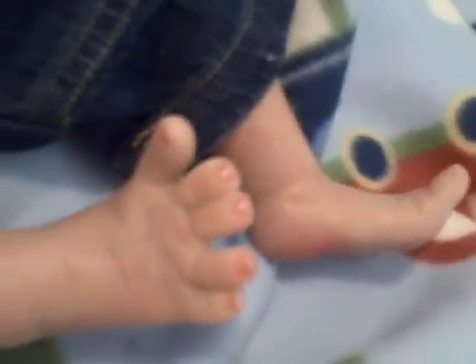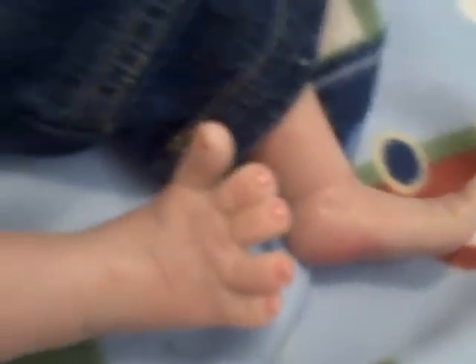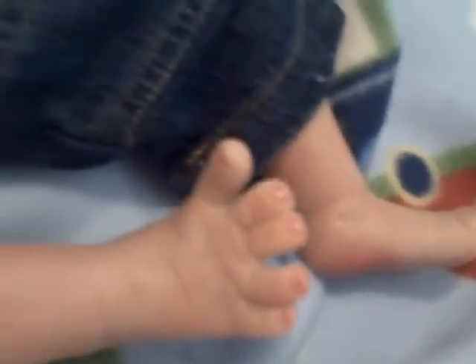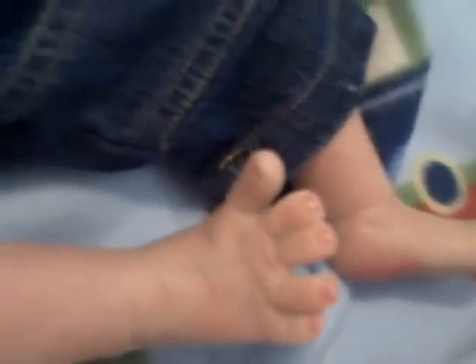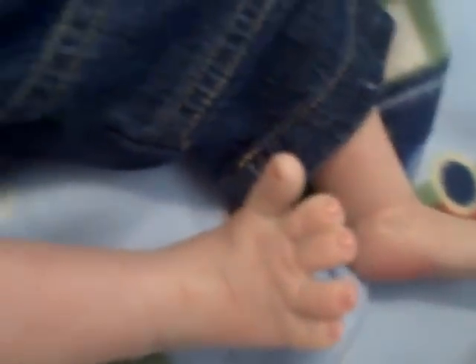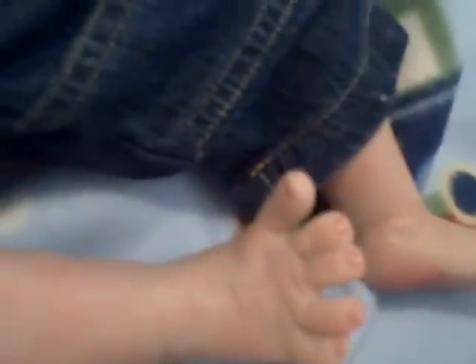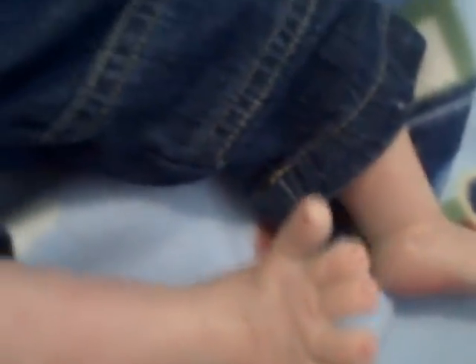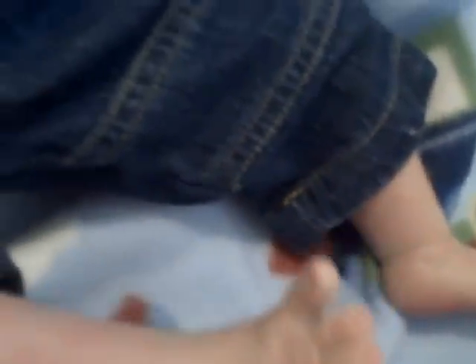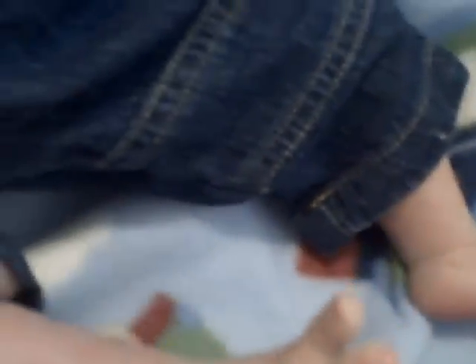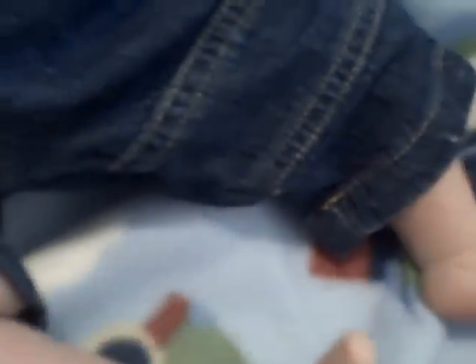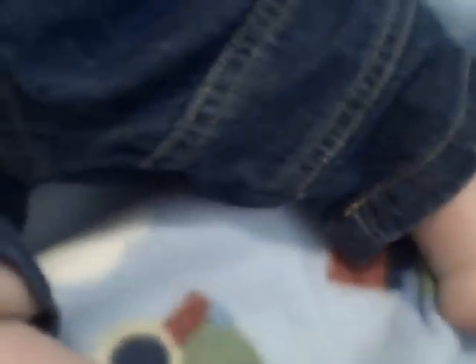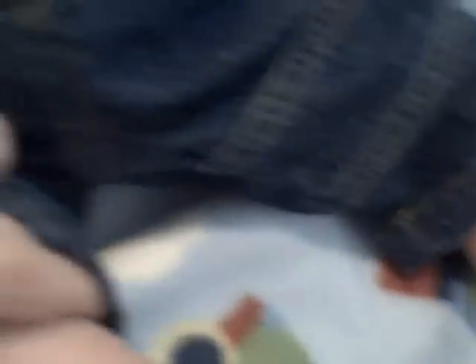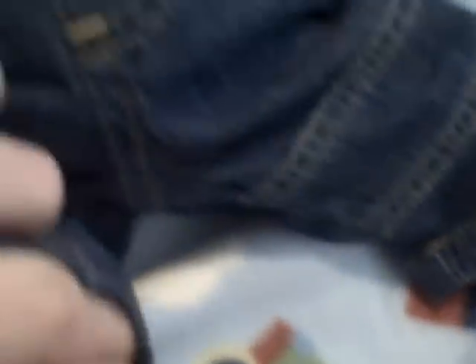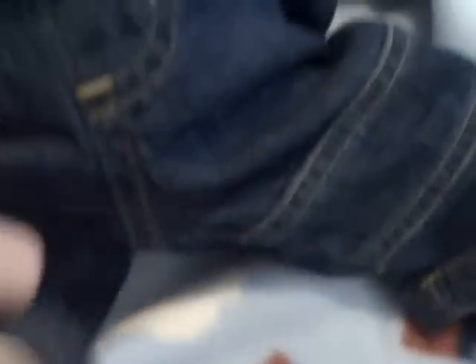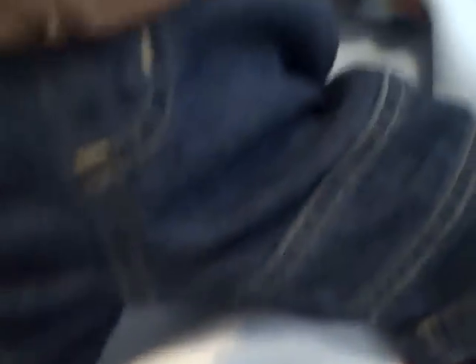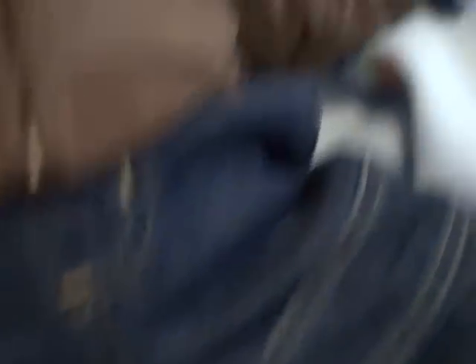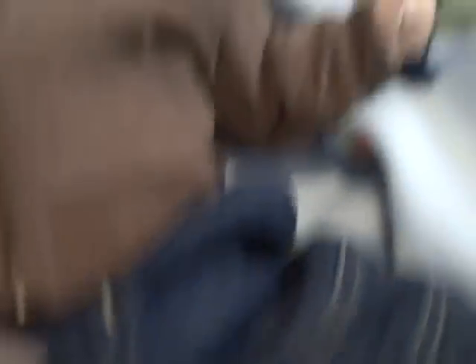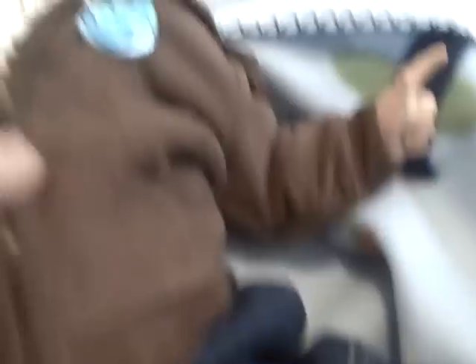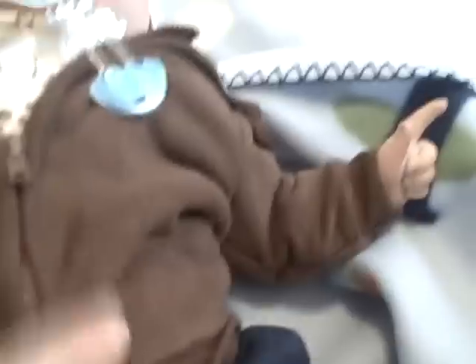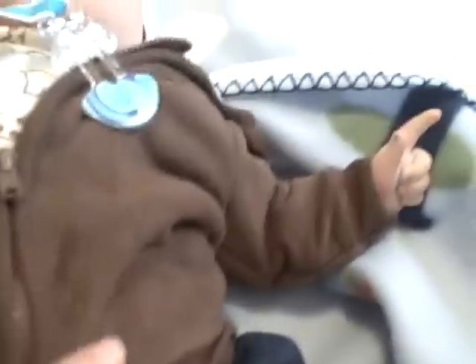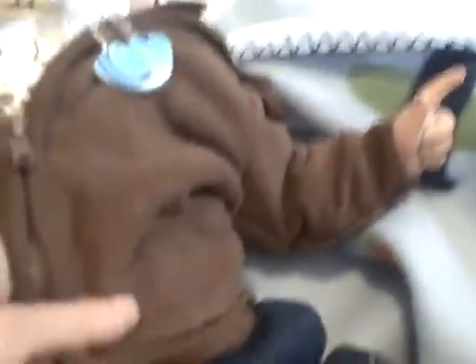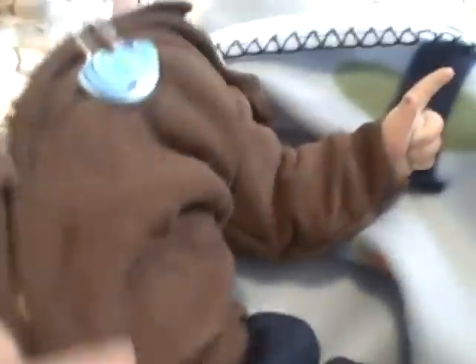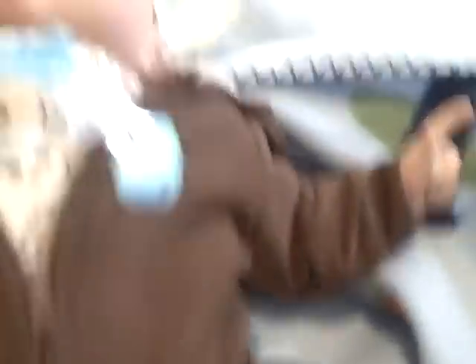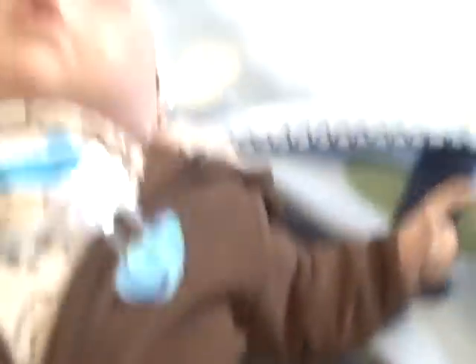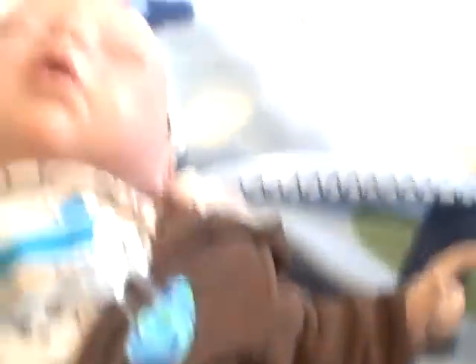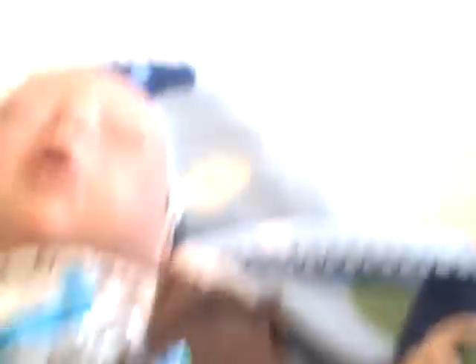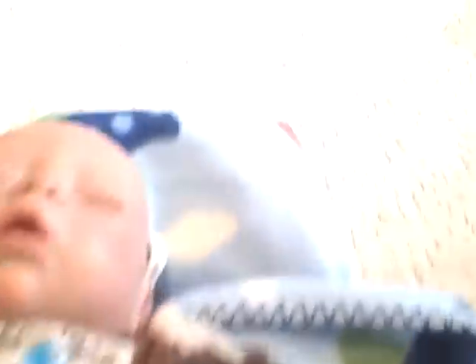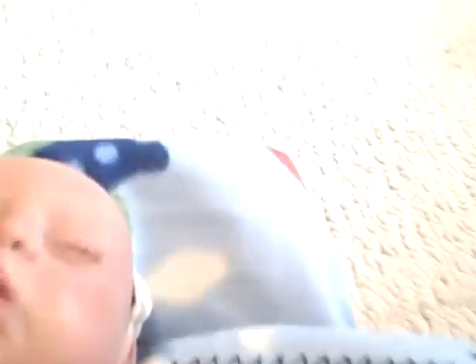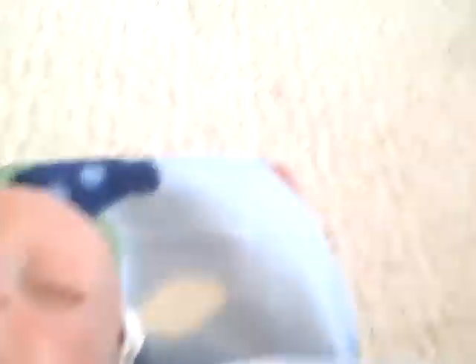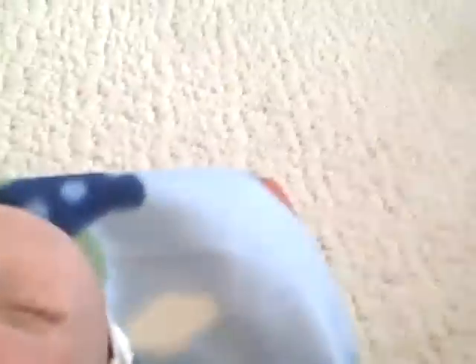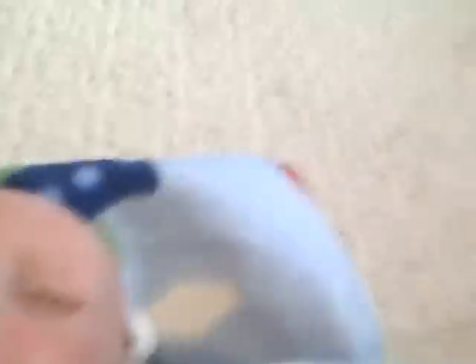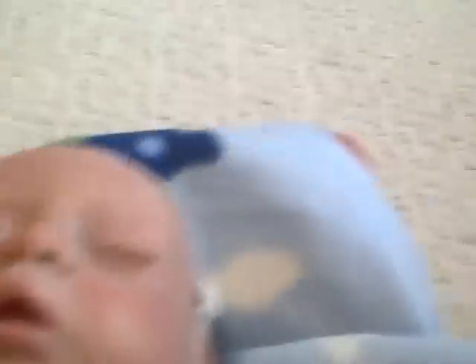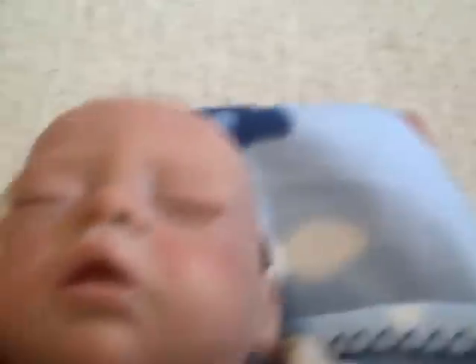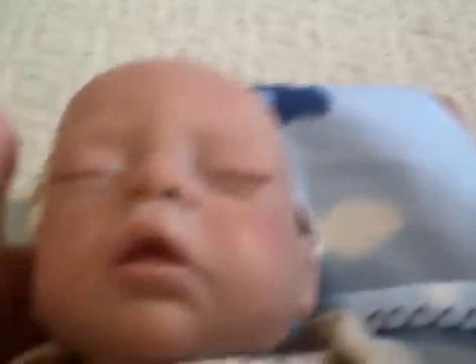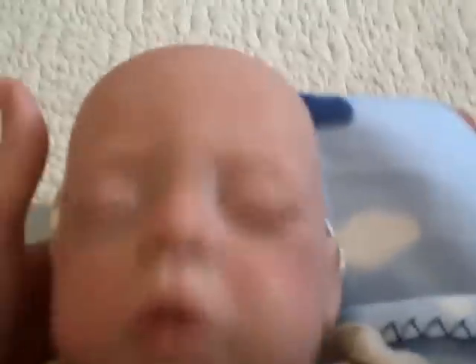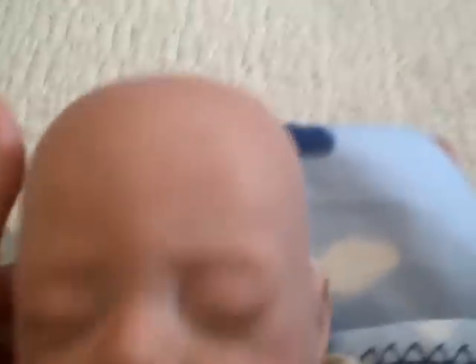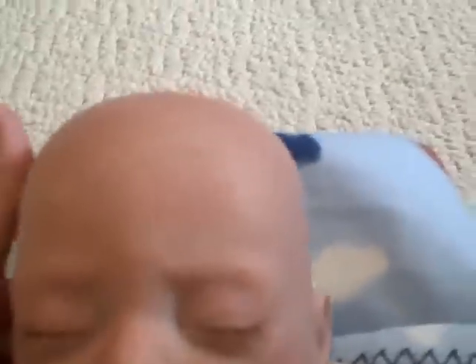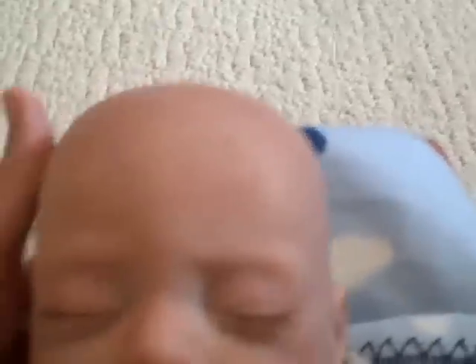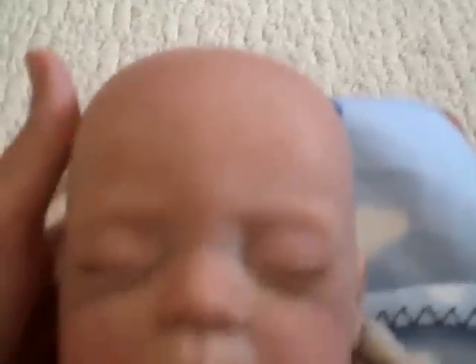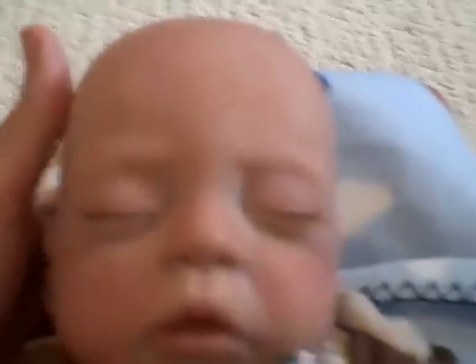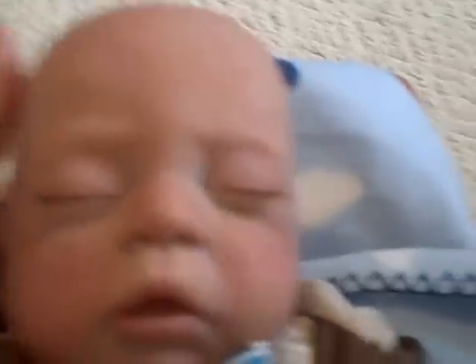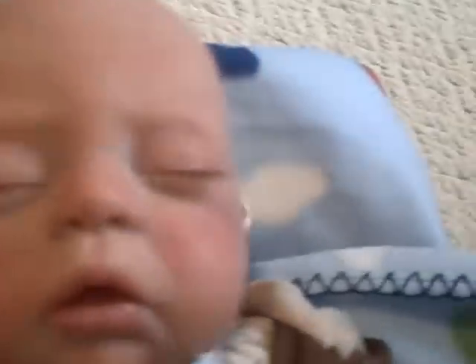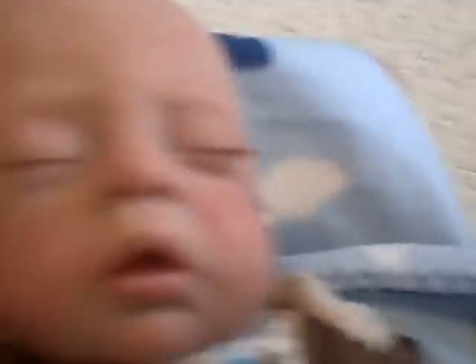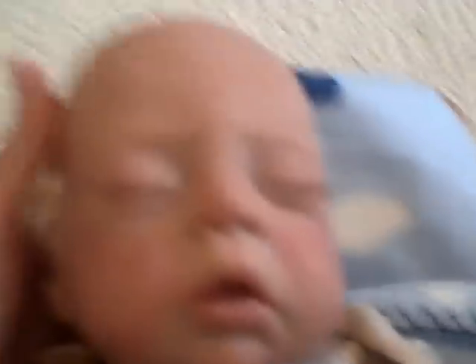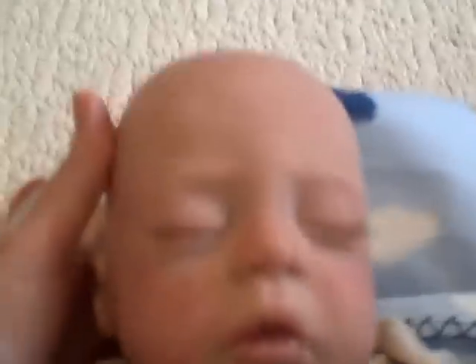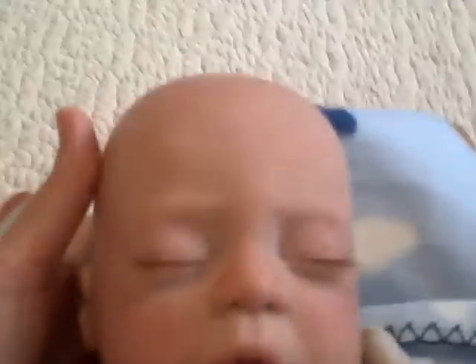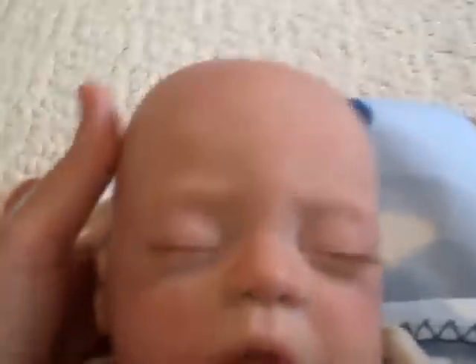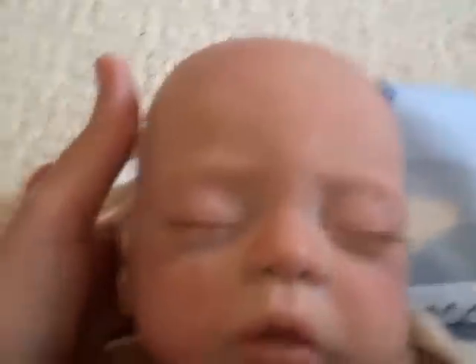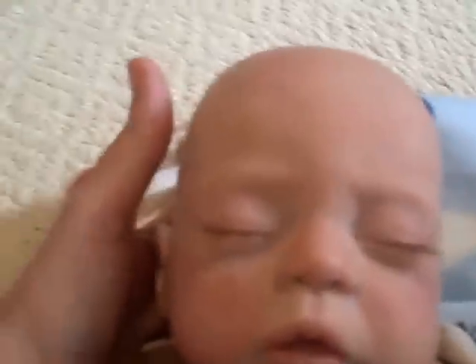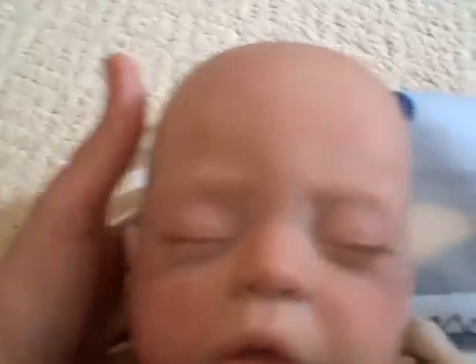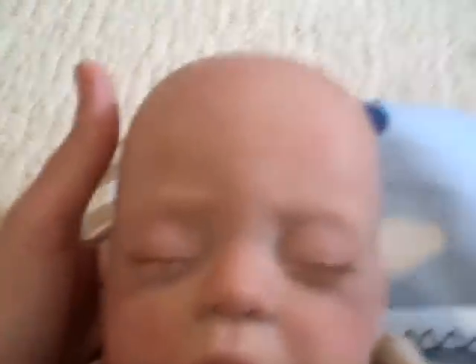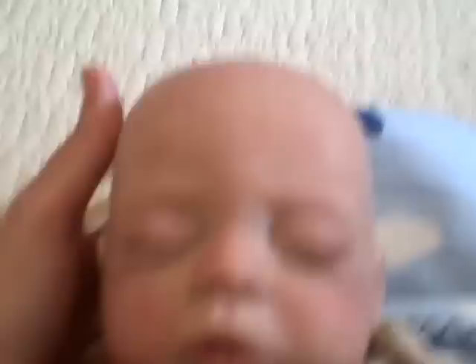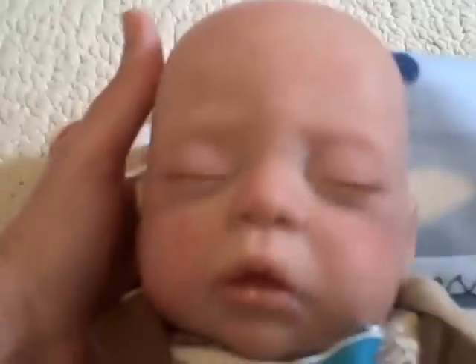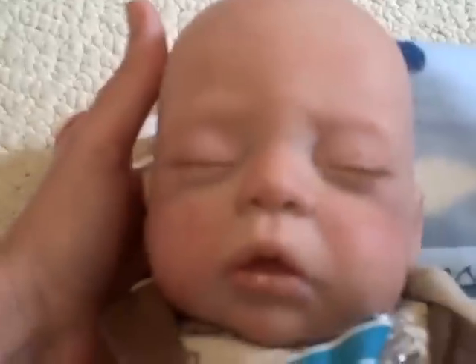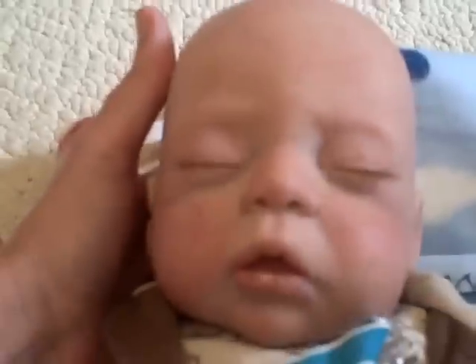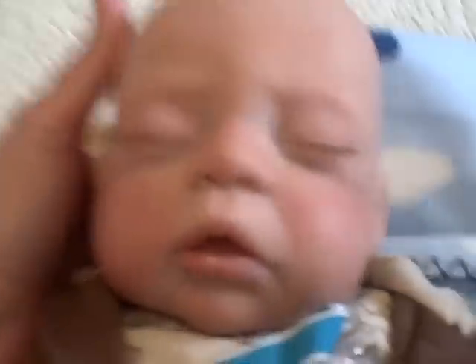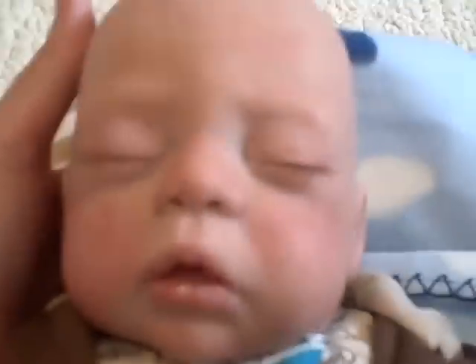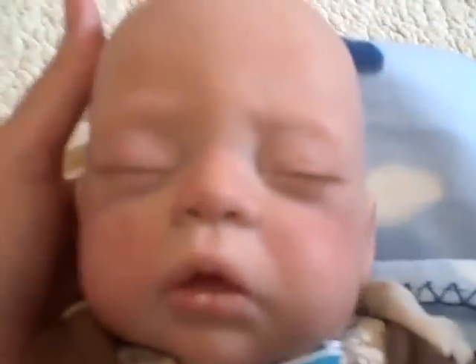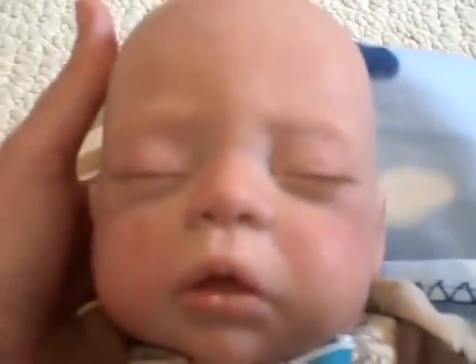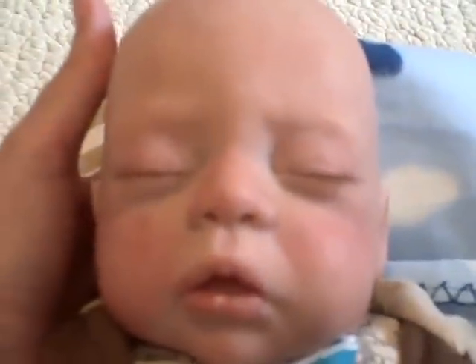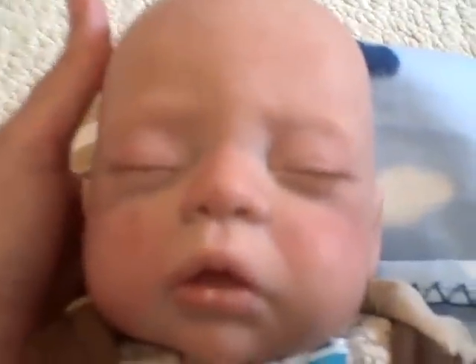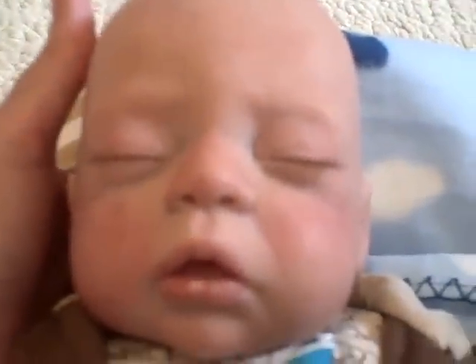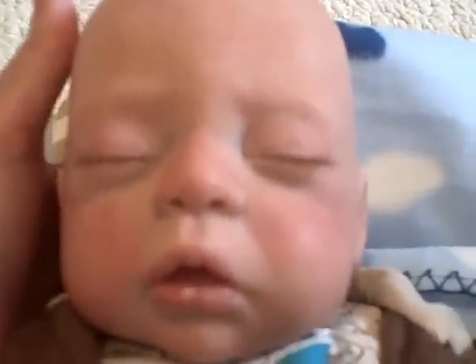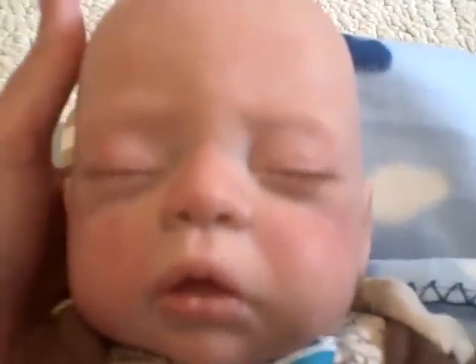Super, super cute. Alright, that's the cozy kit. Thanks for watching.